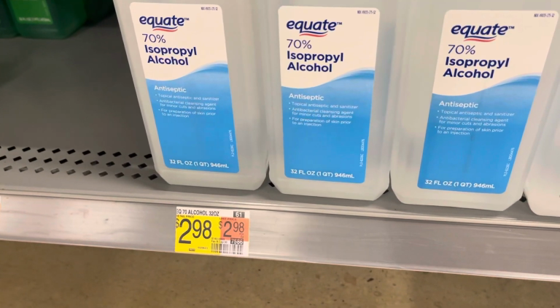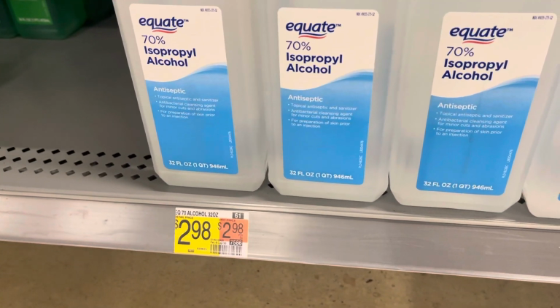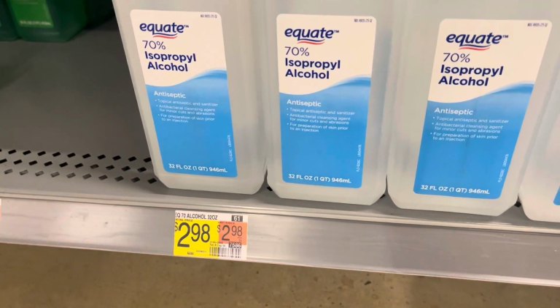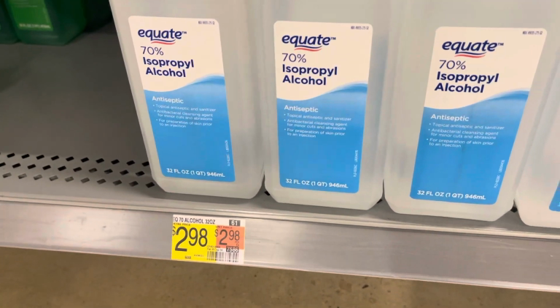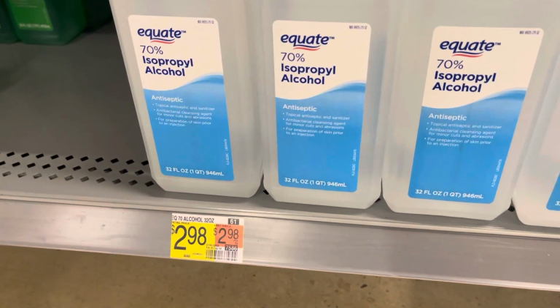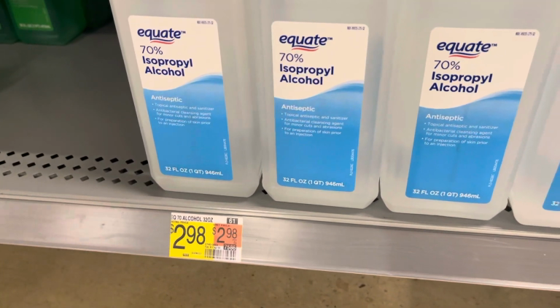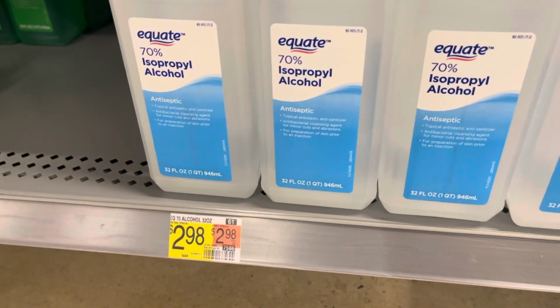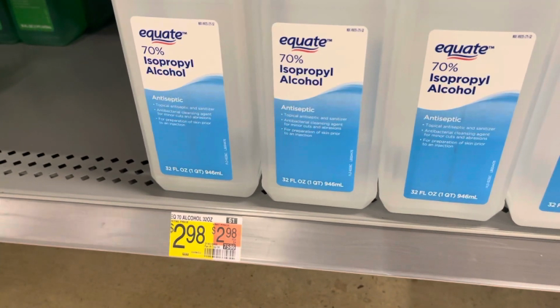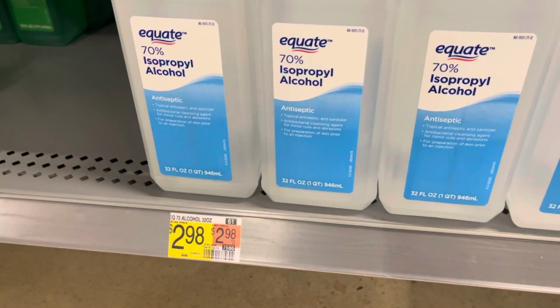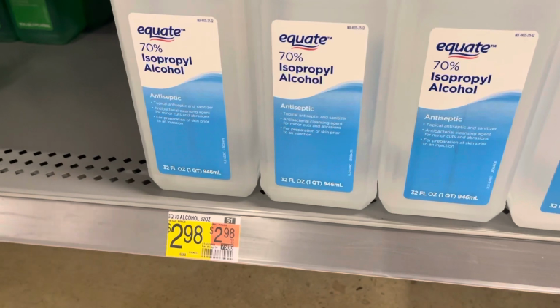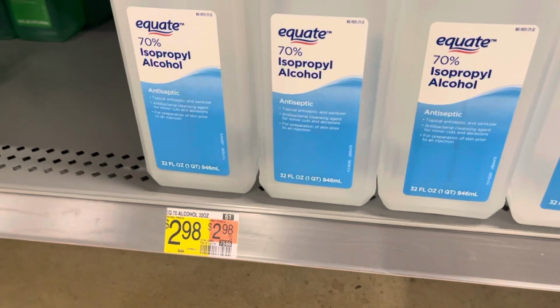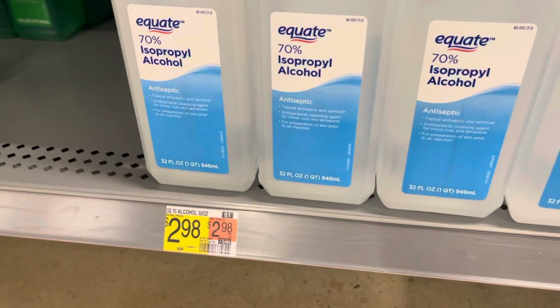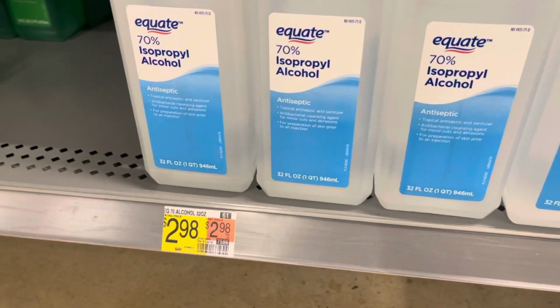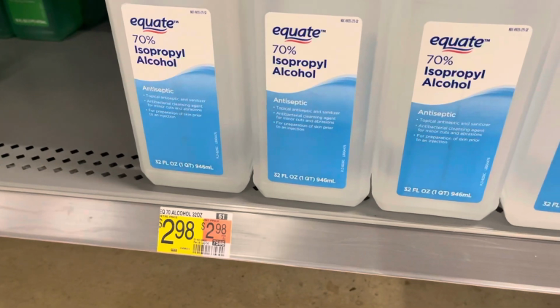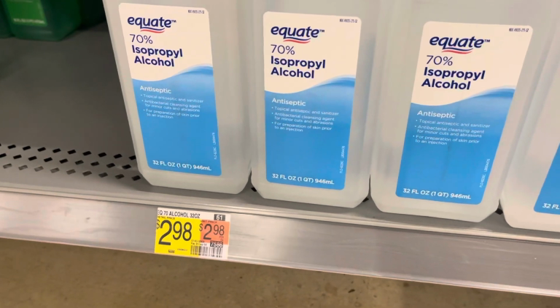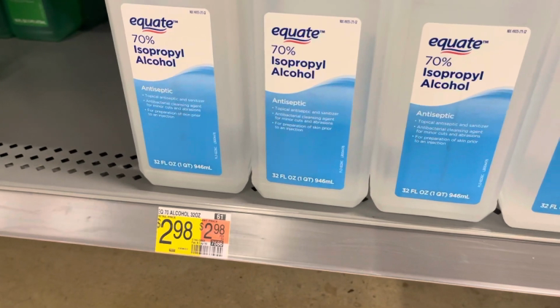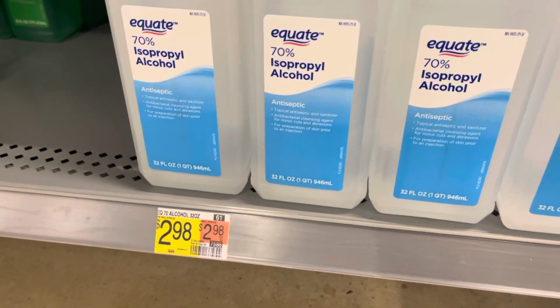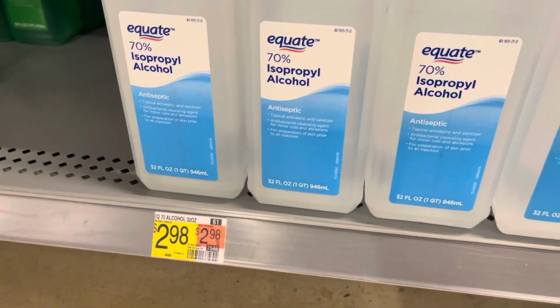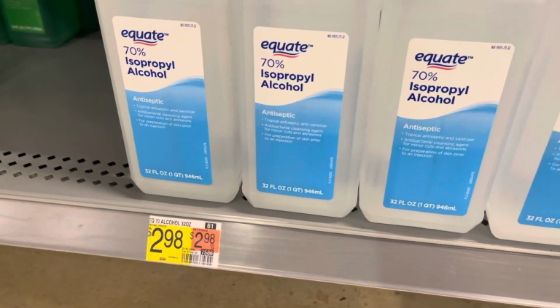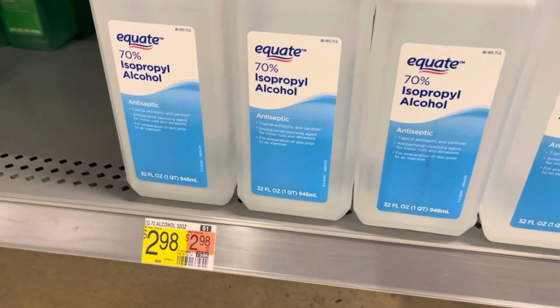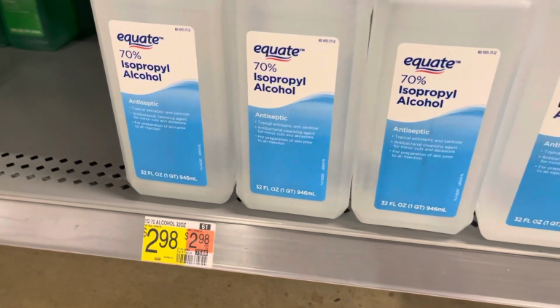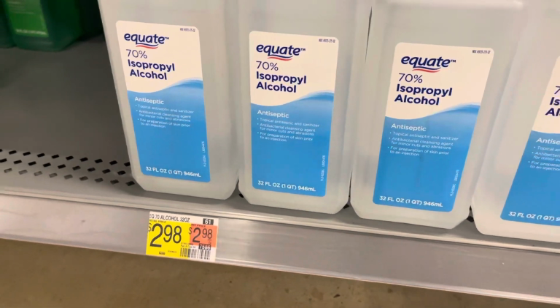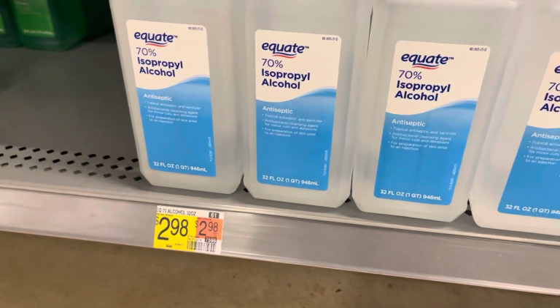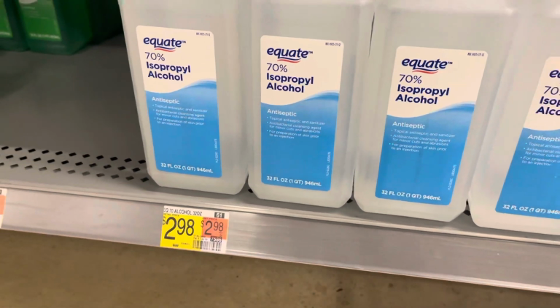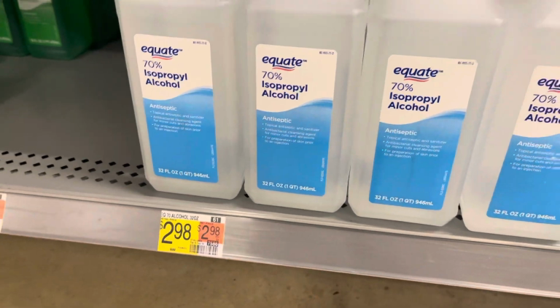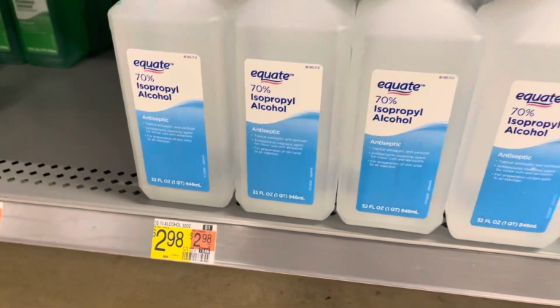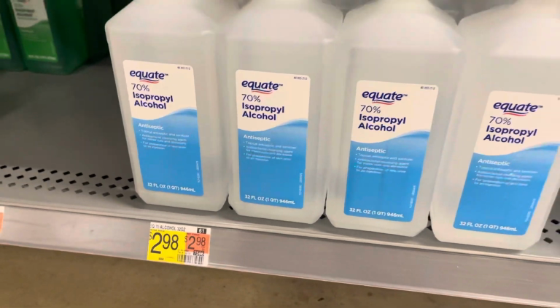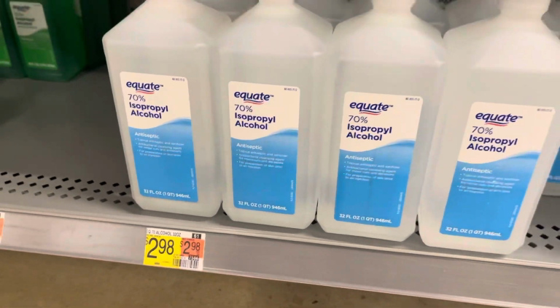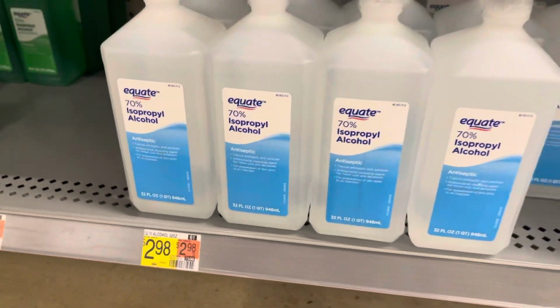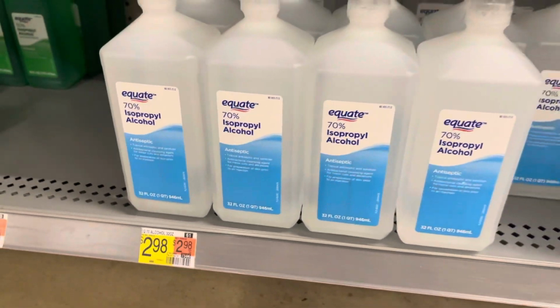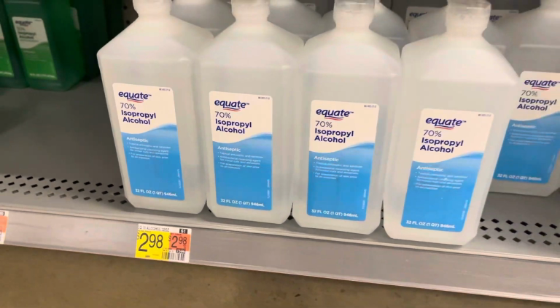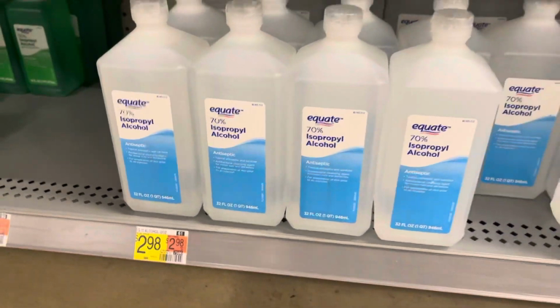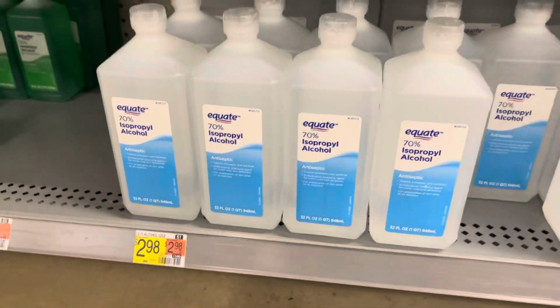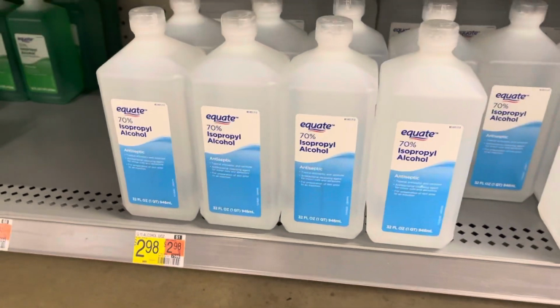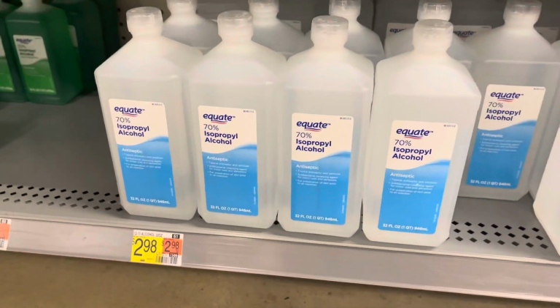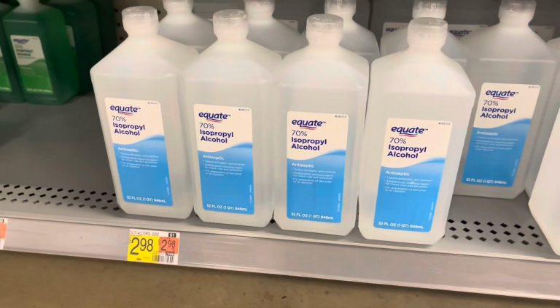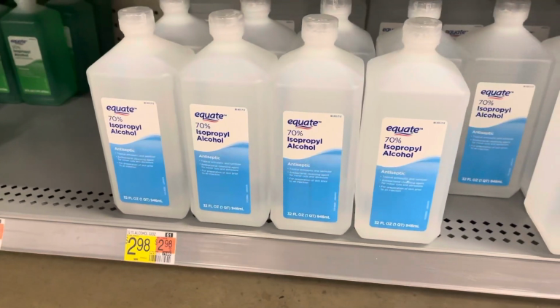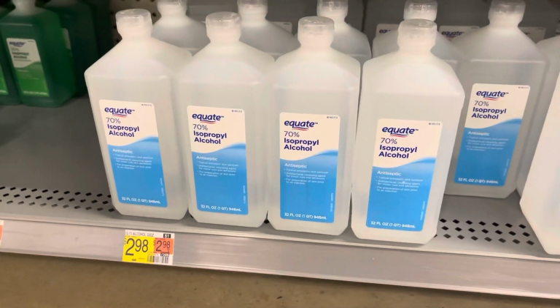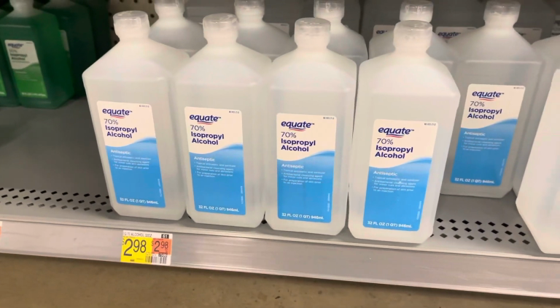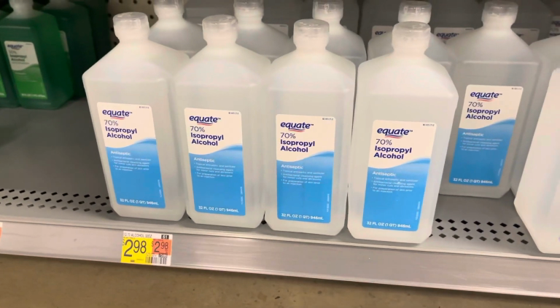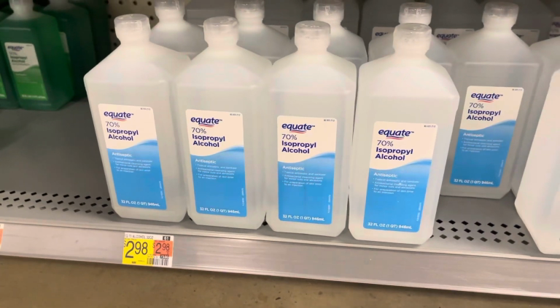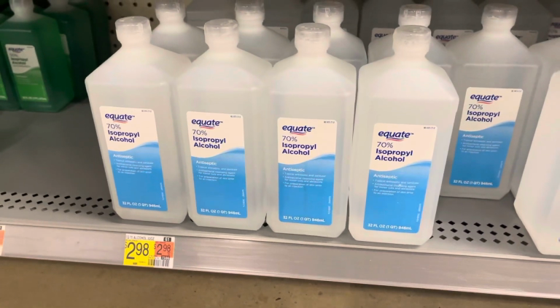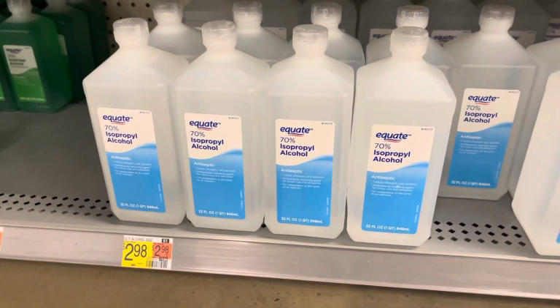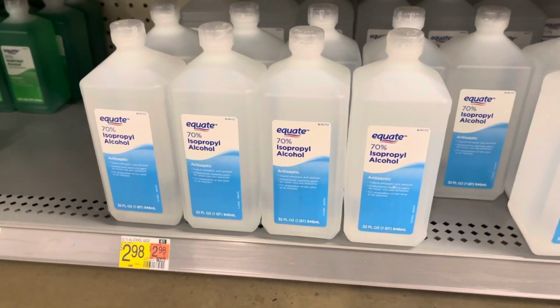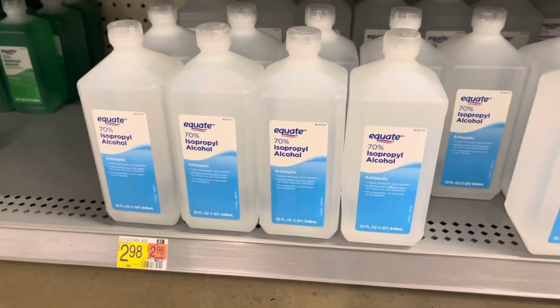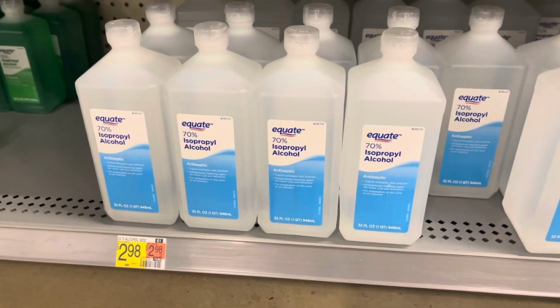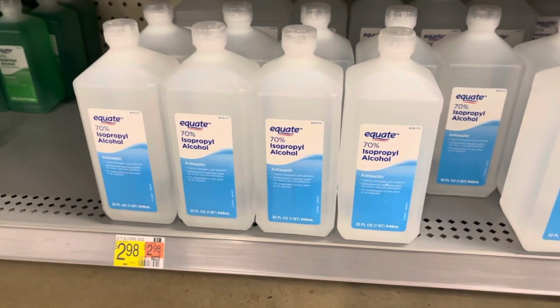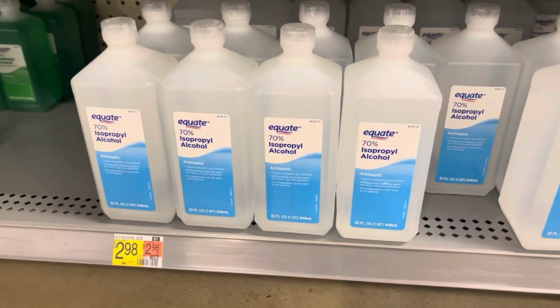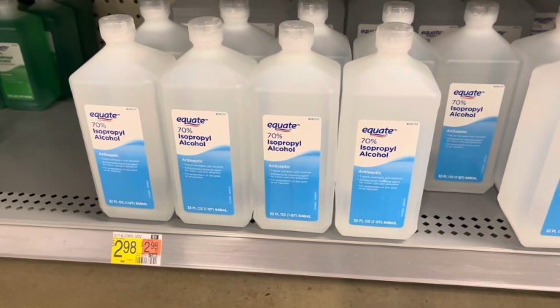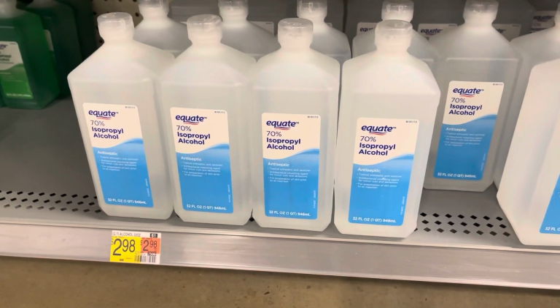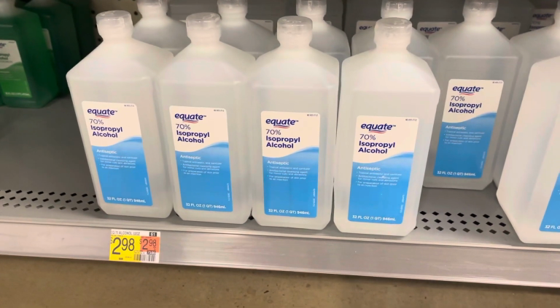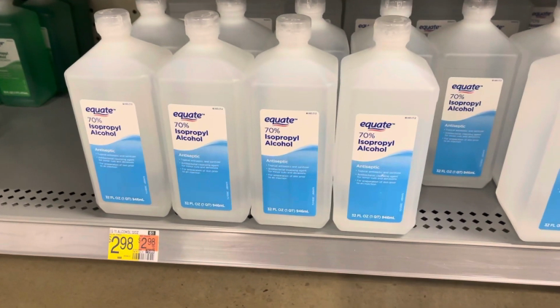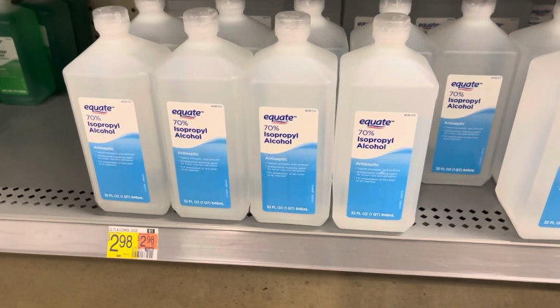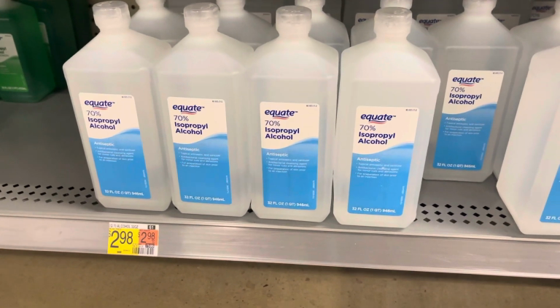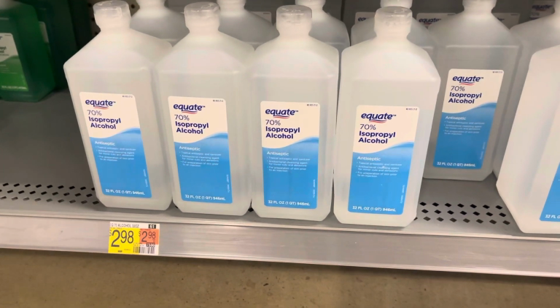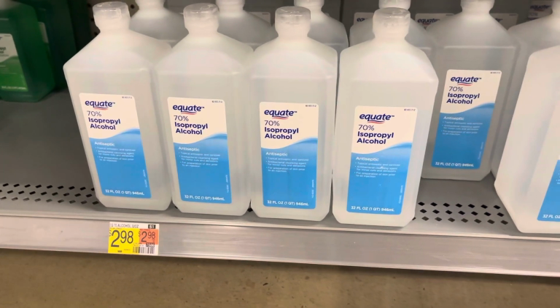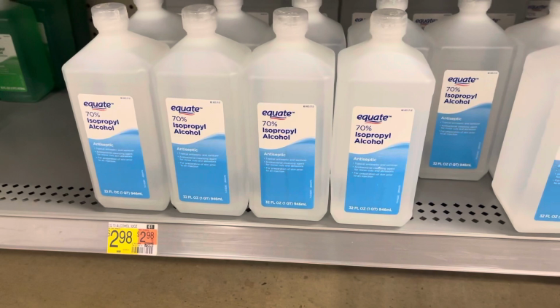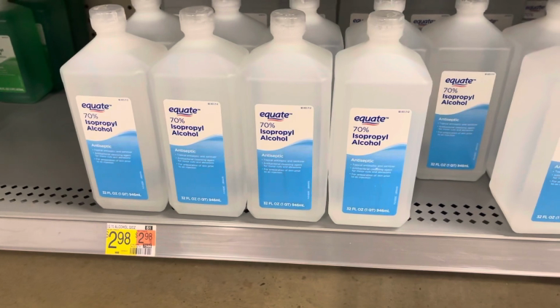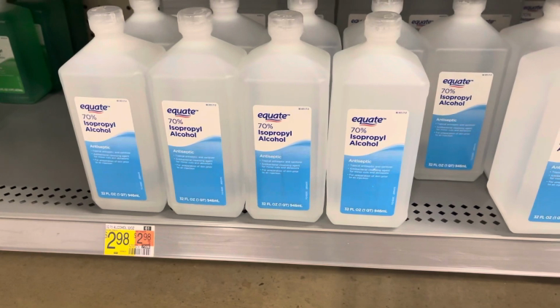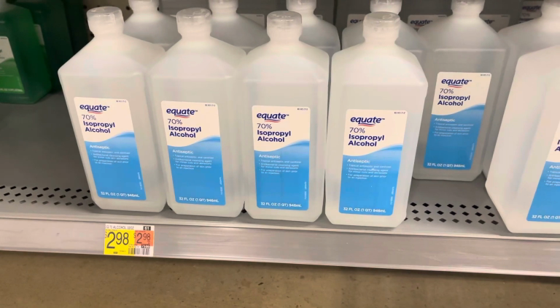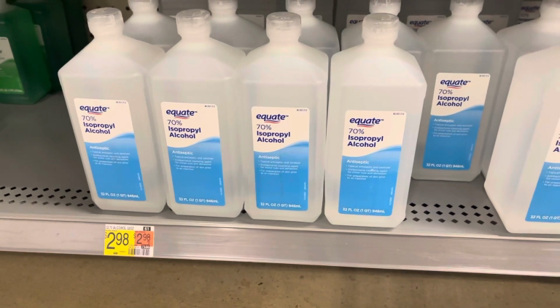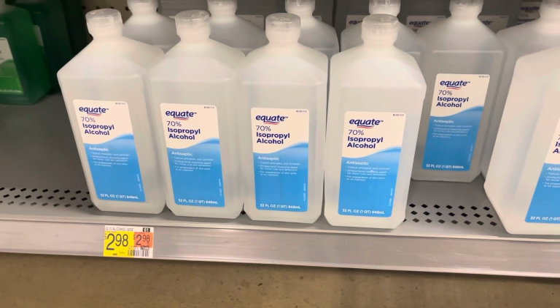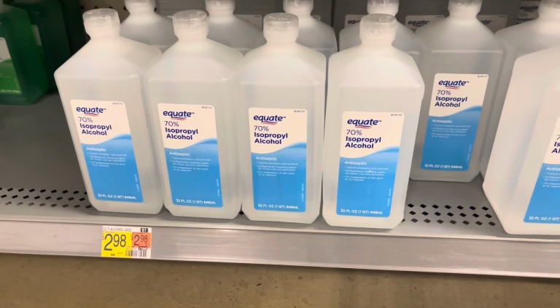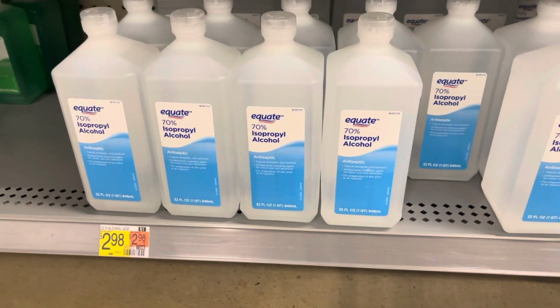Simple math, folks. Be a smarter shopper. Save an extra penny.